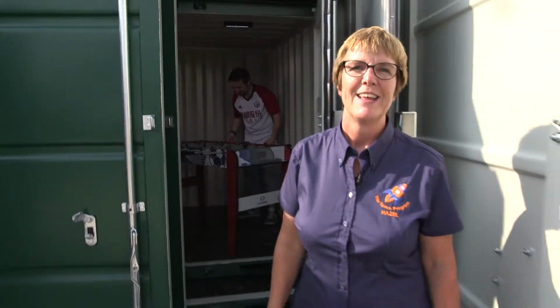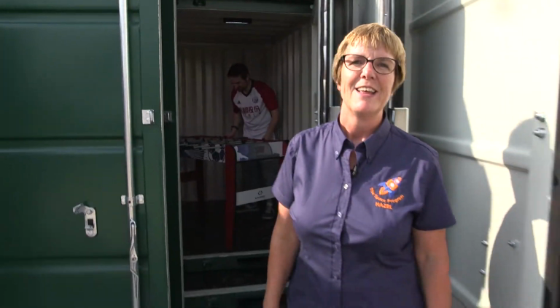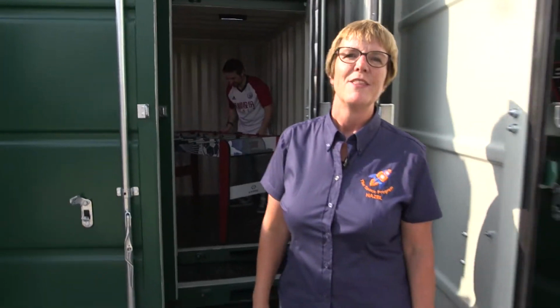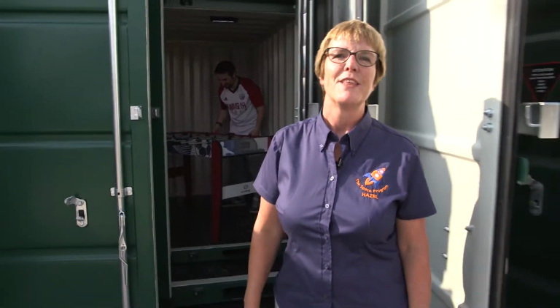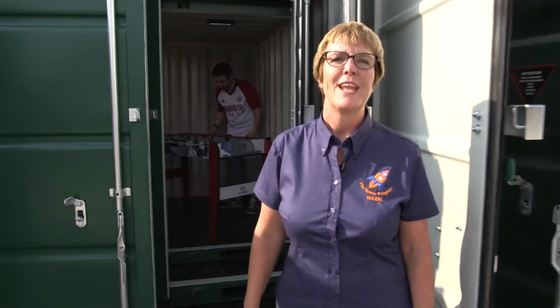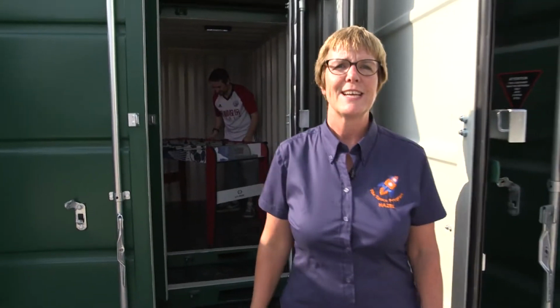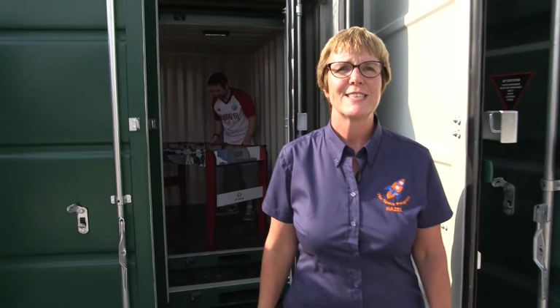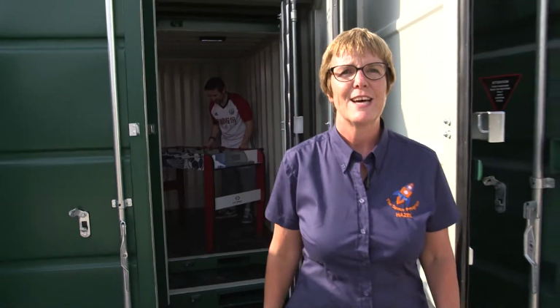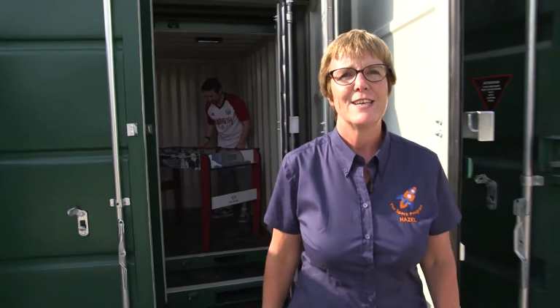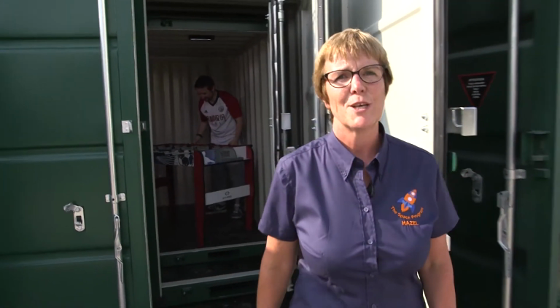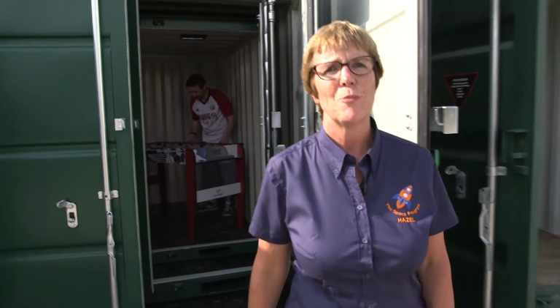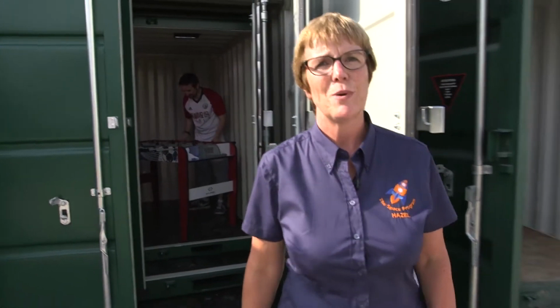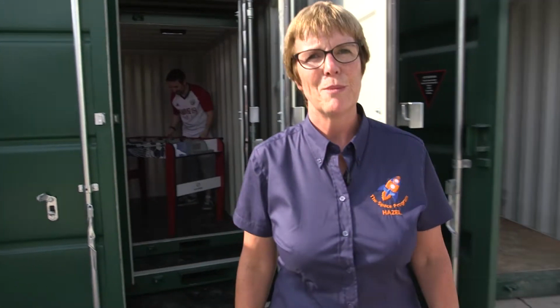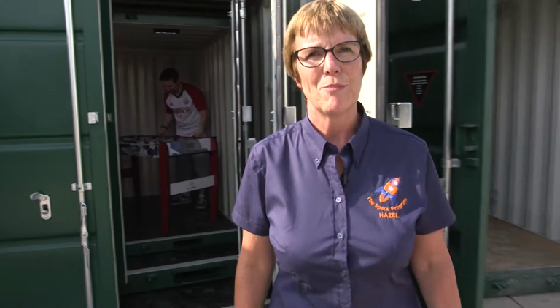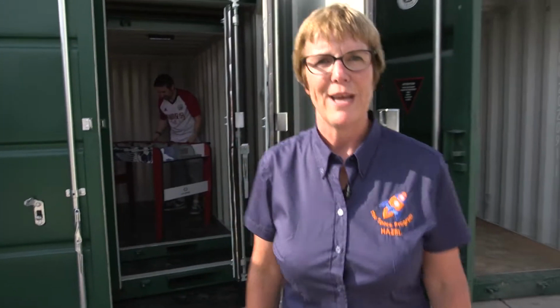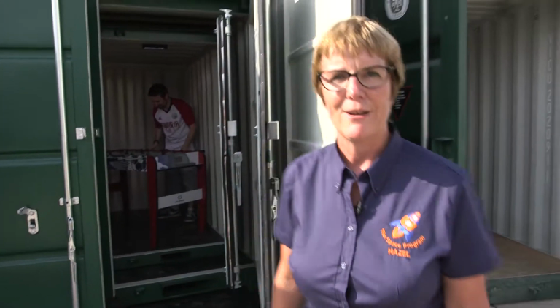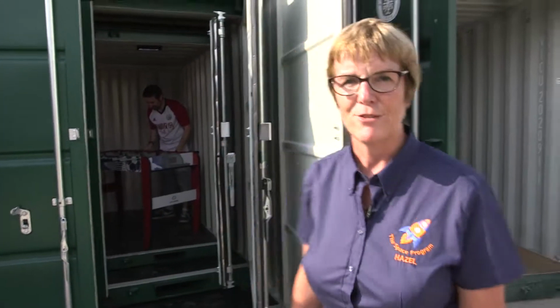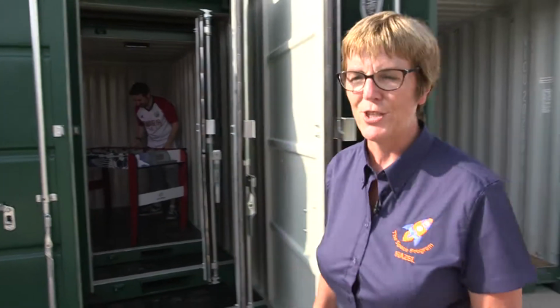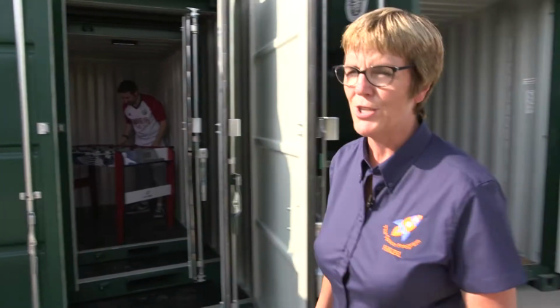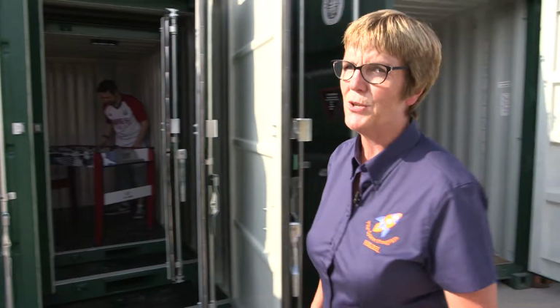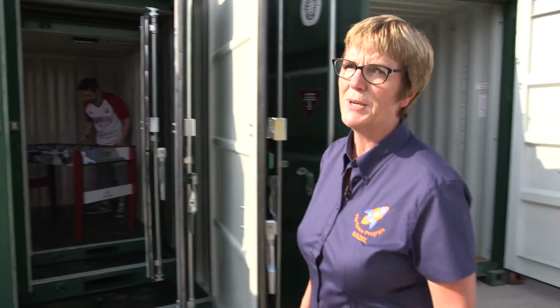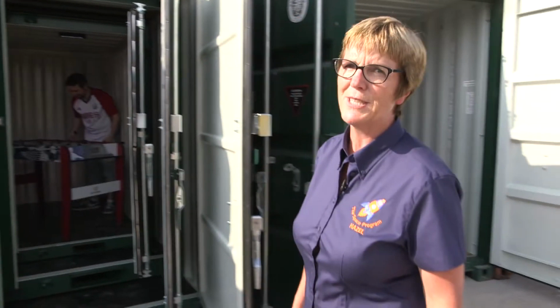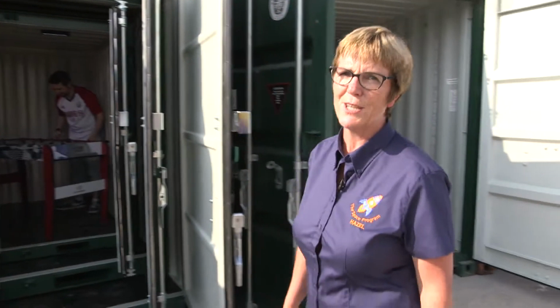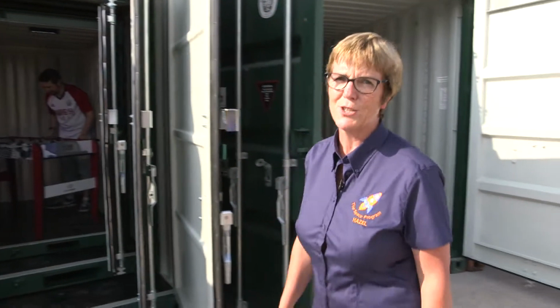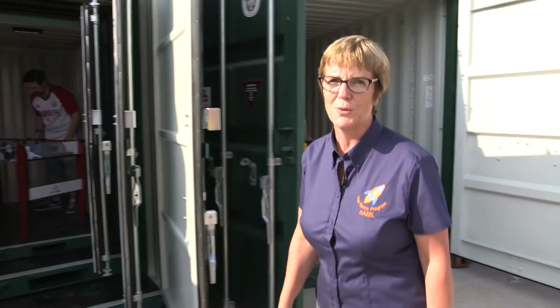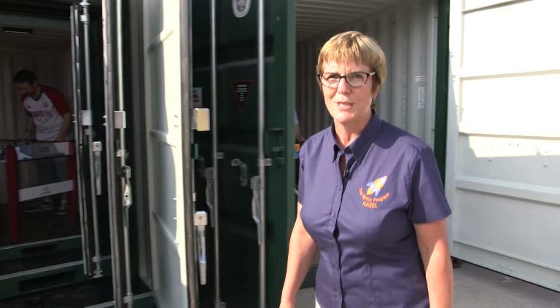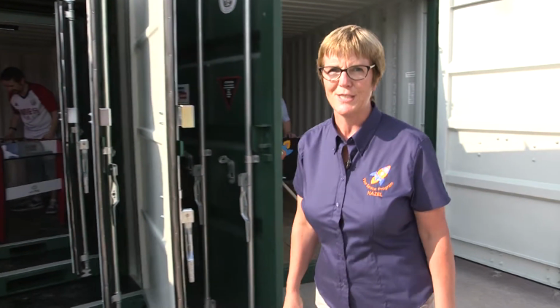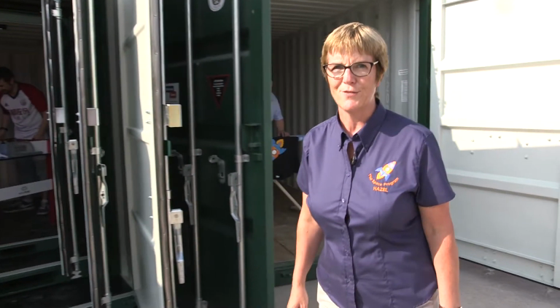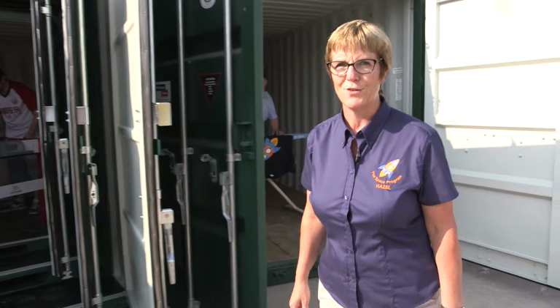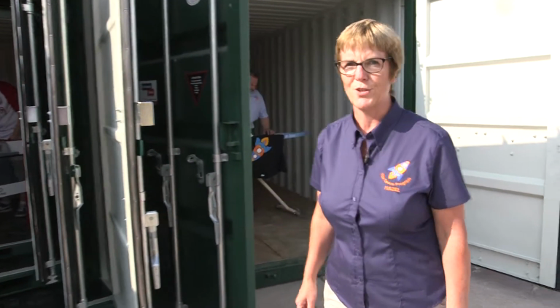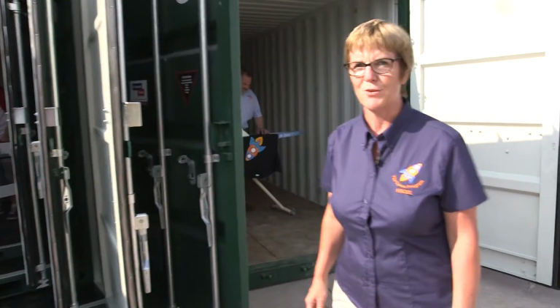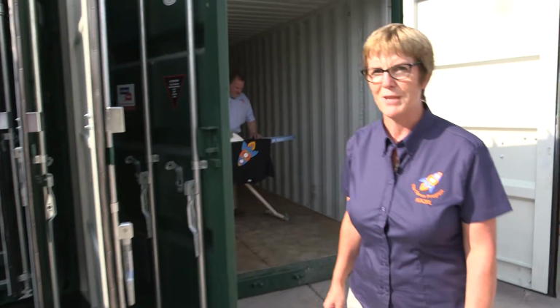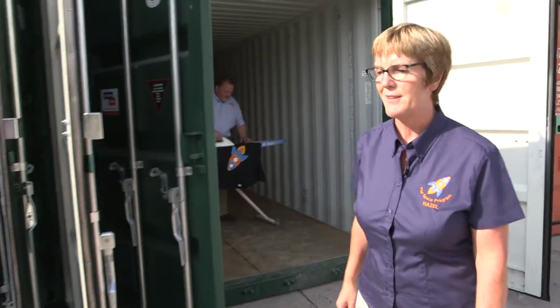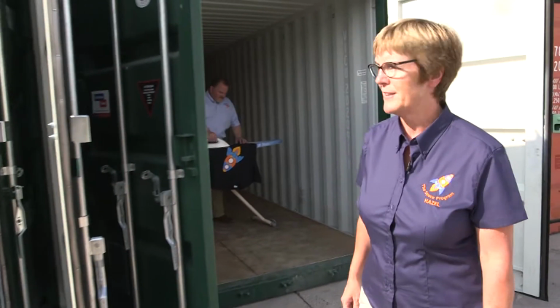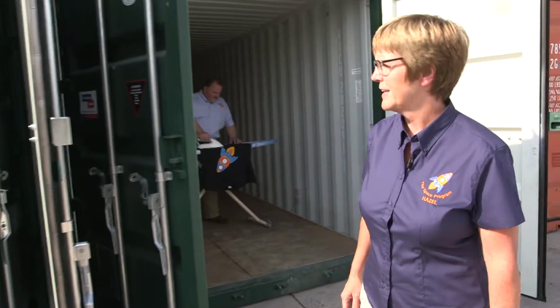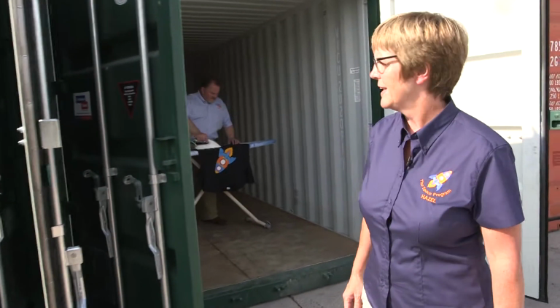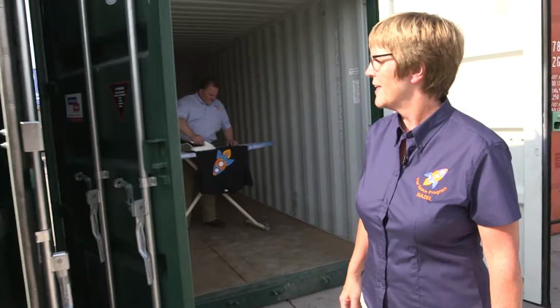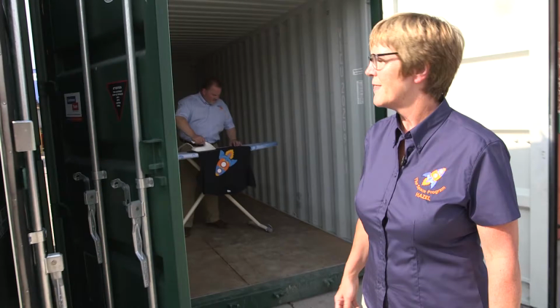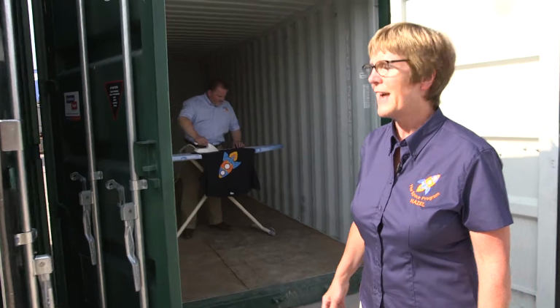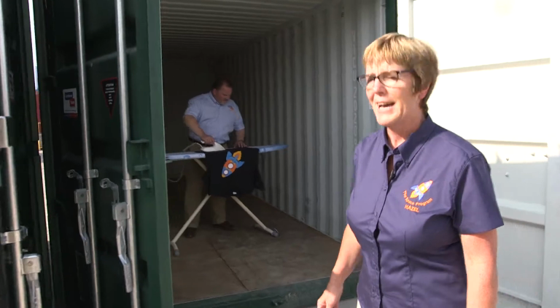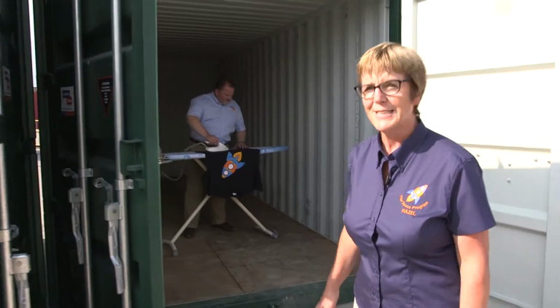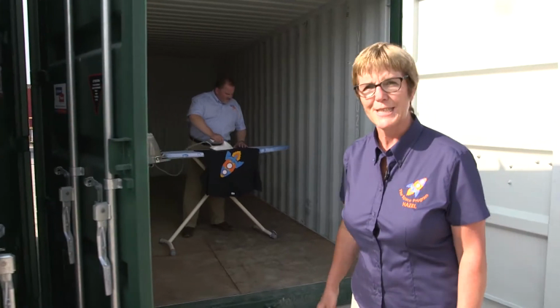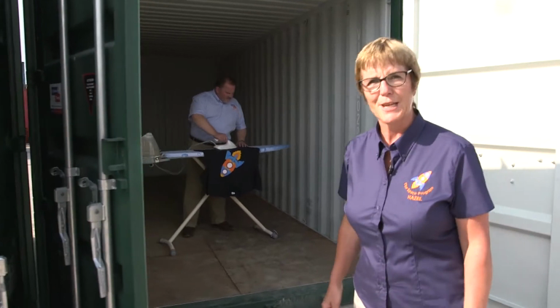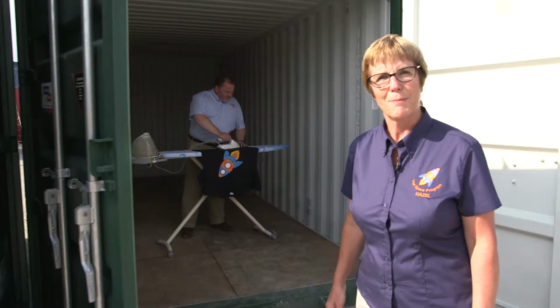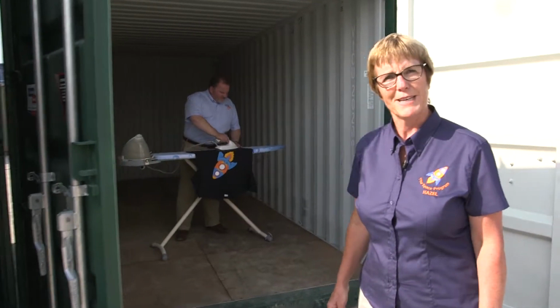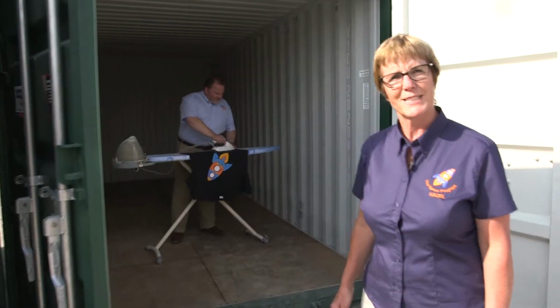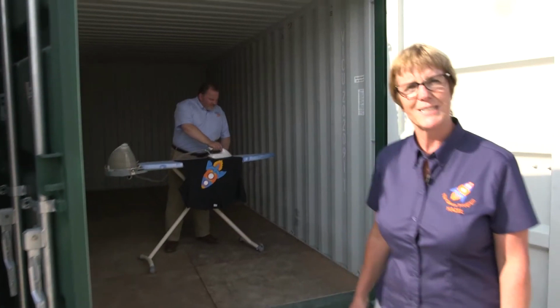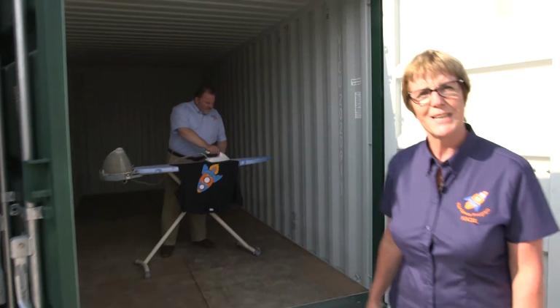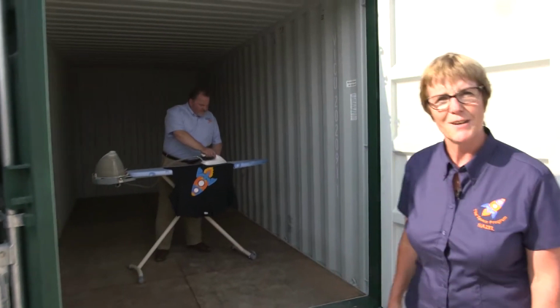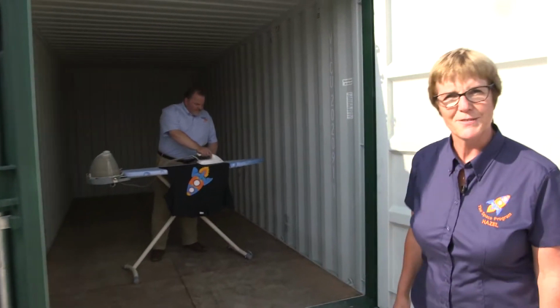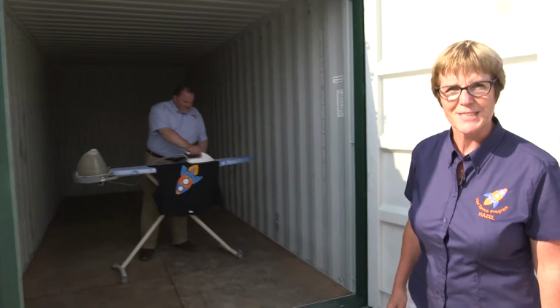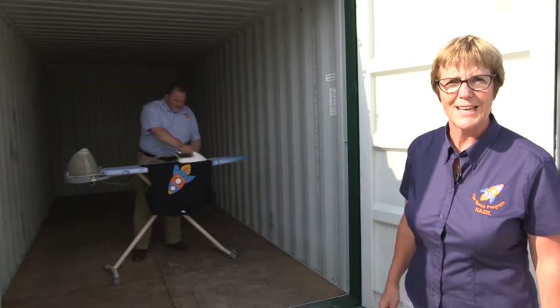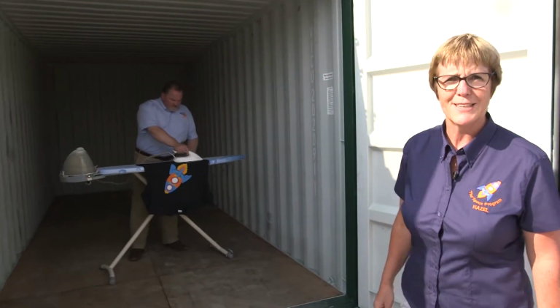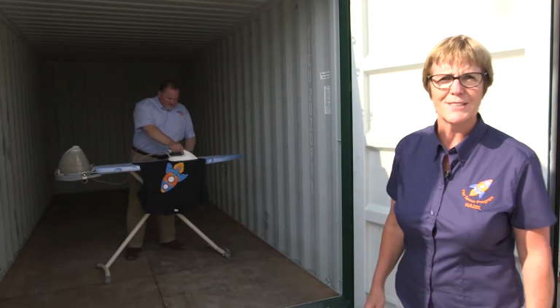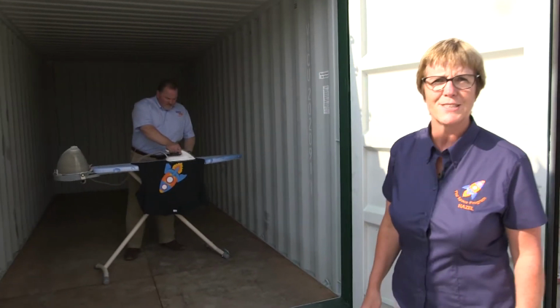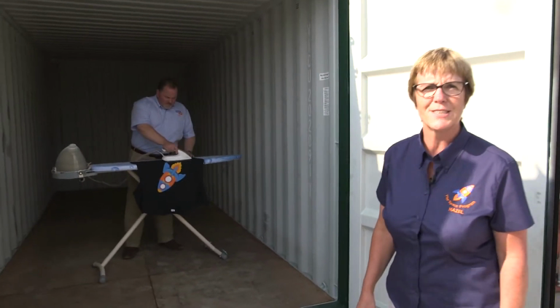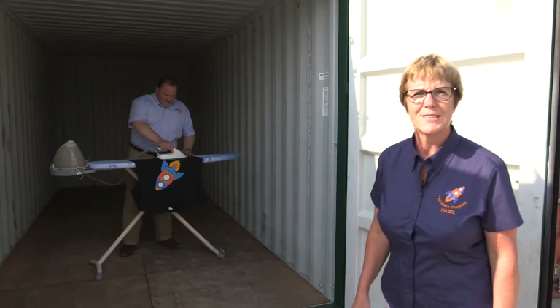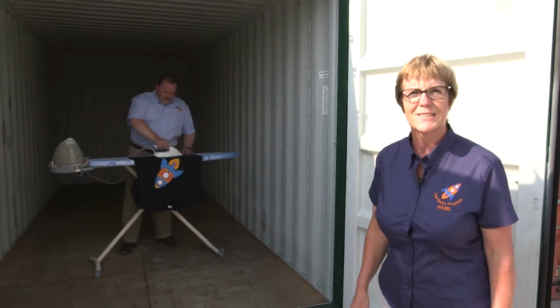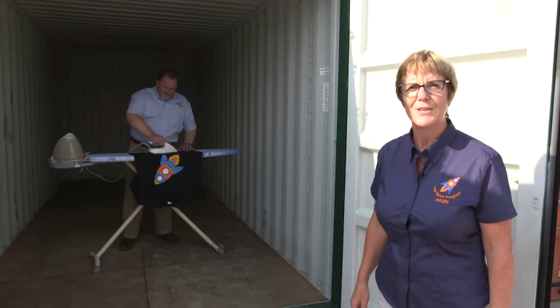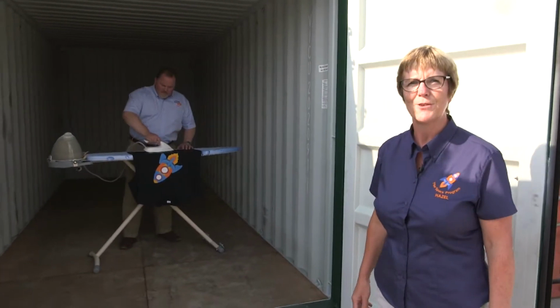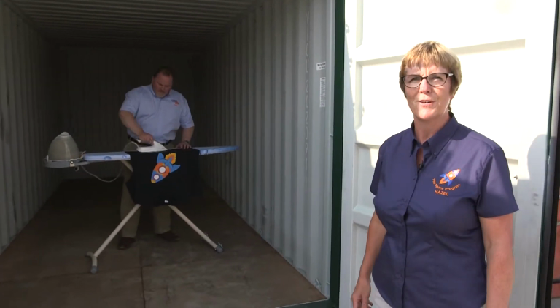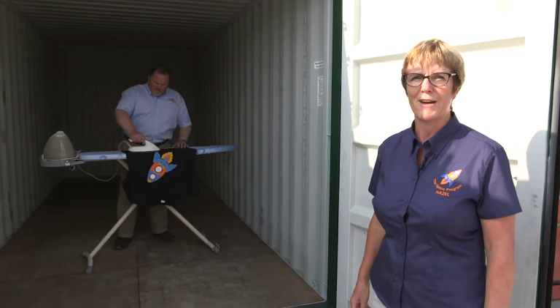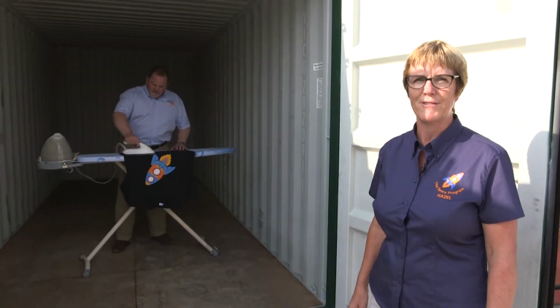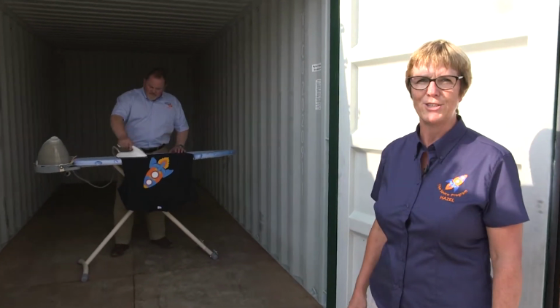The next size up we can bring out to you is our 20-foot unit. That has the capacity of a standard single garage.